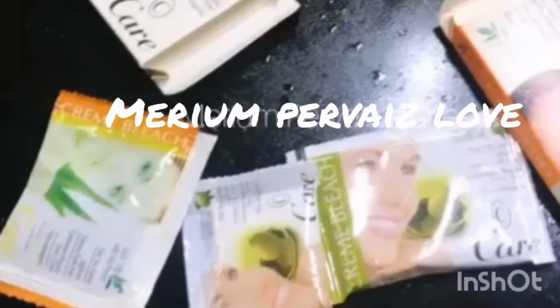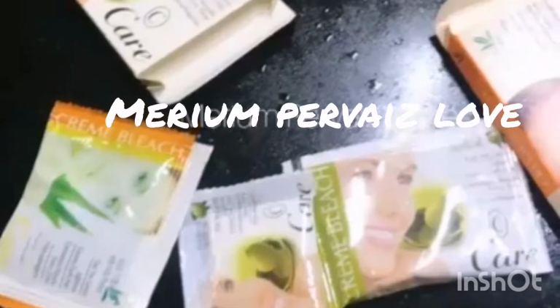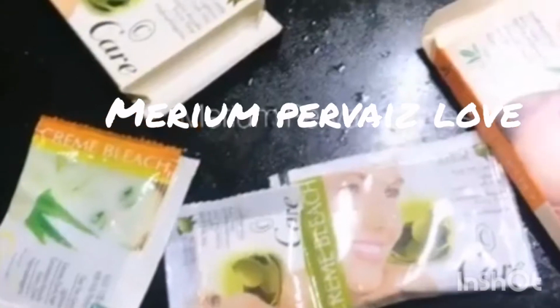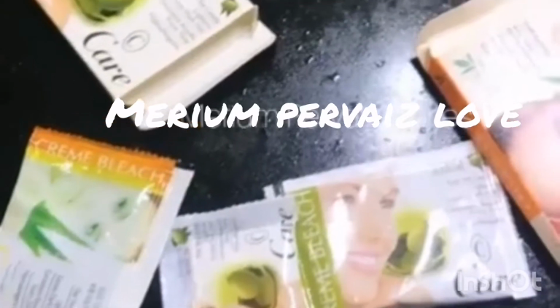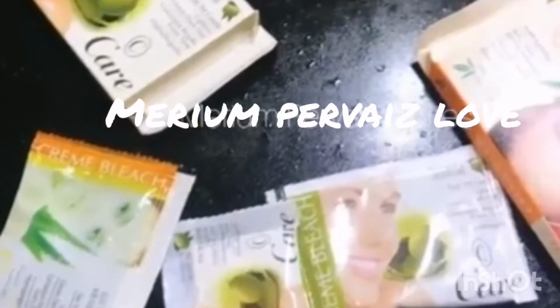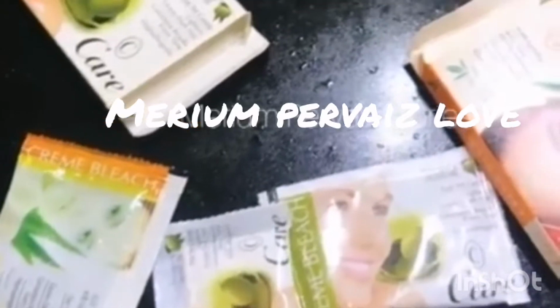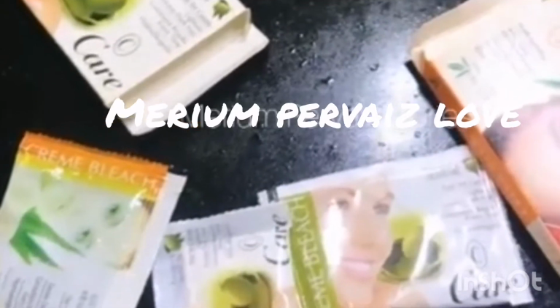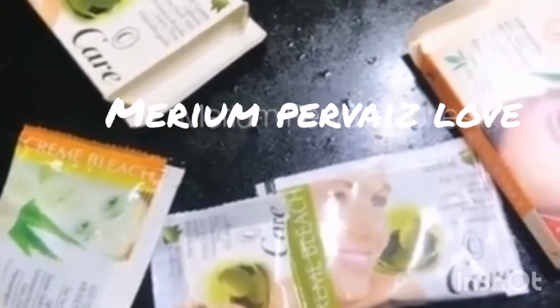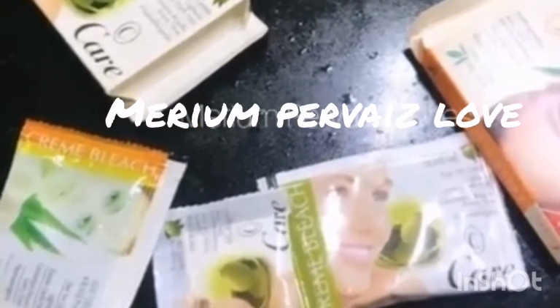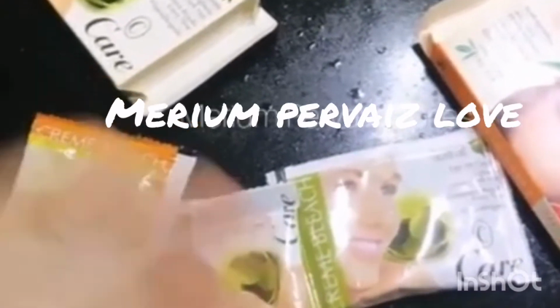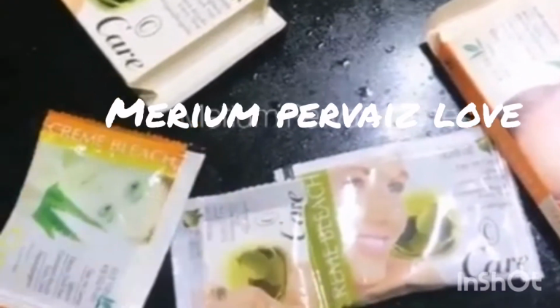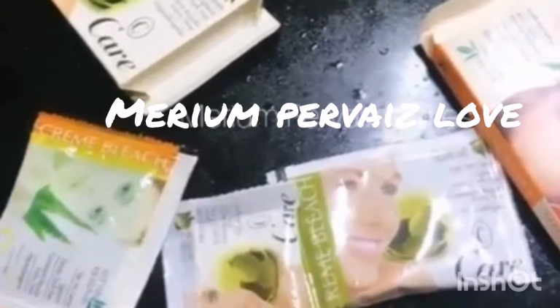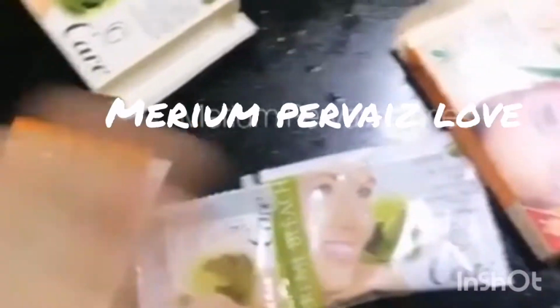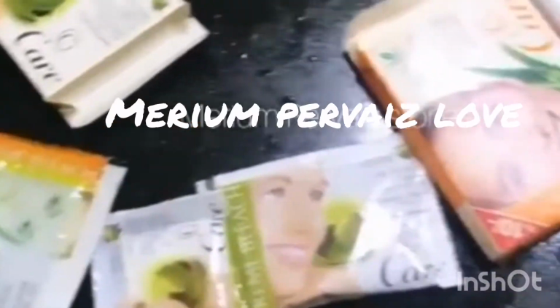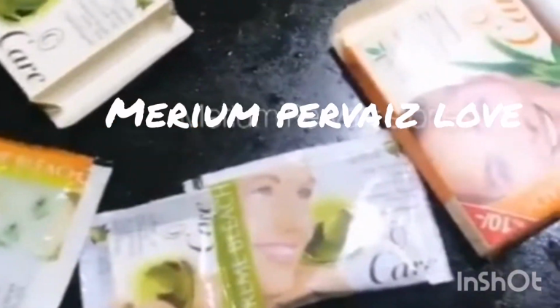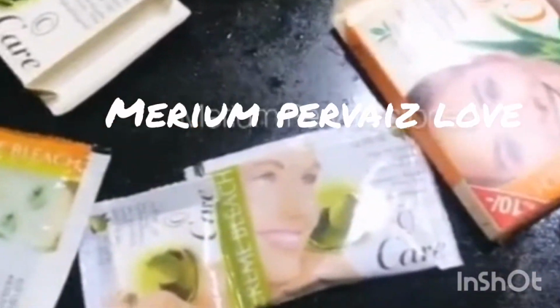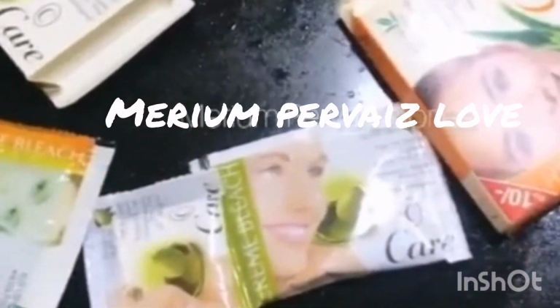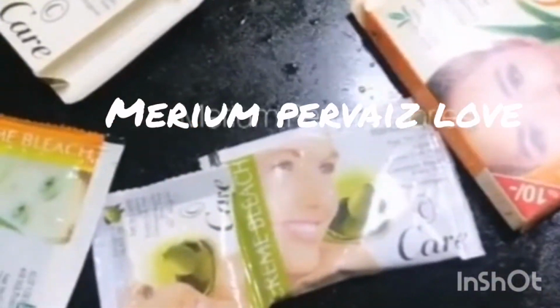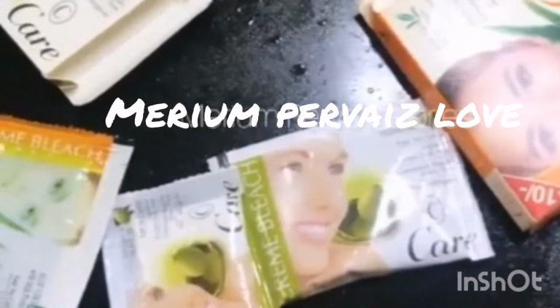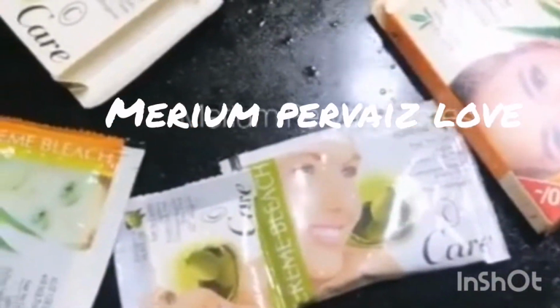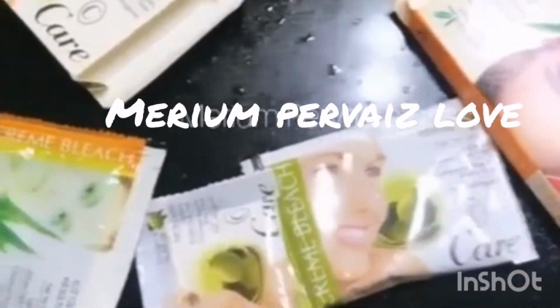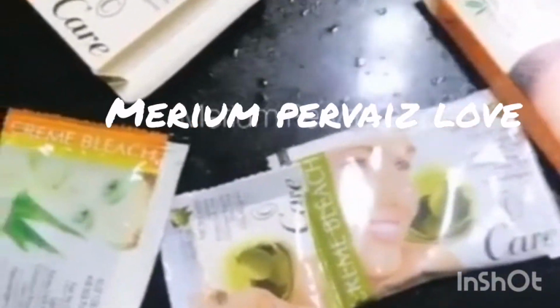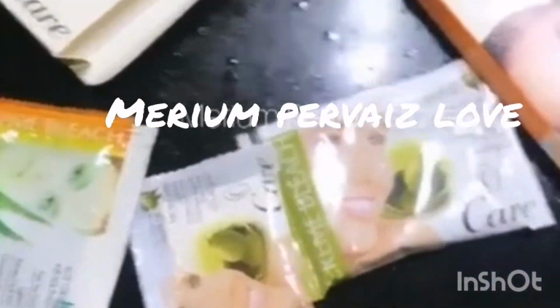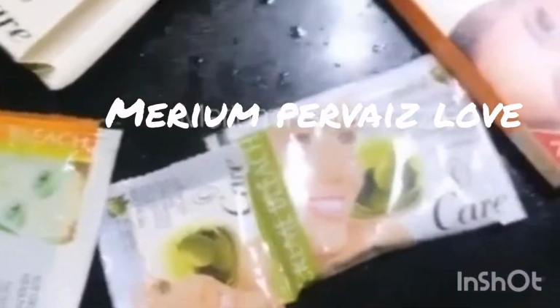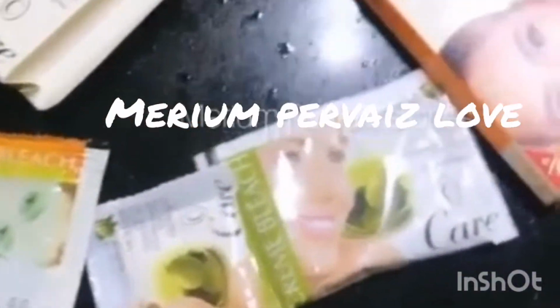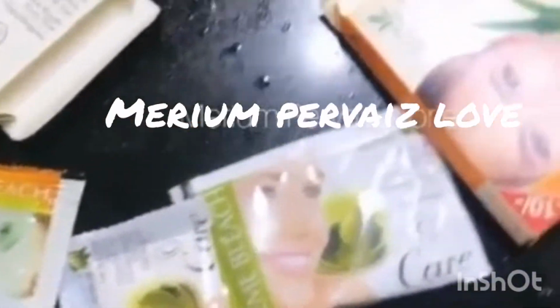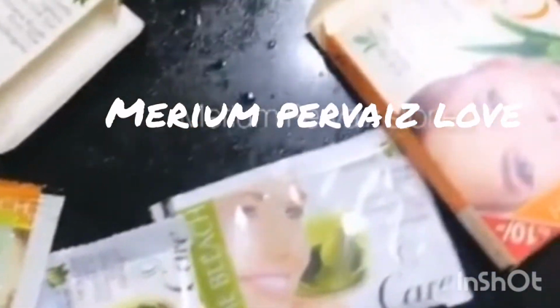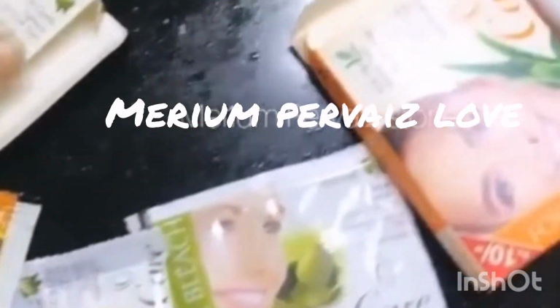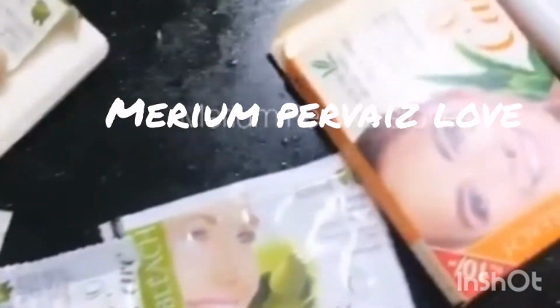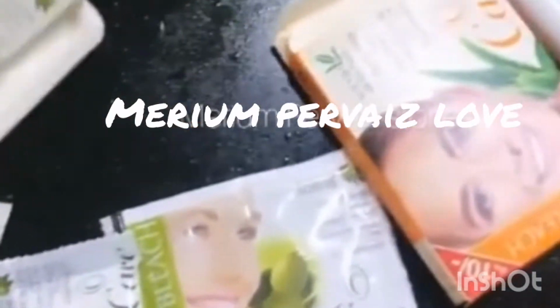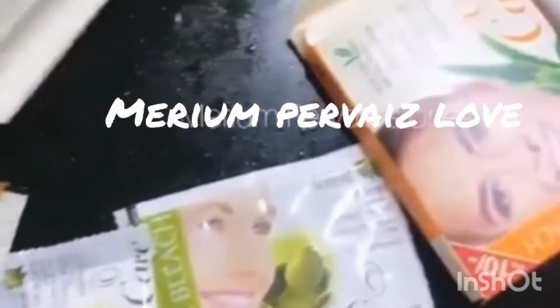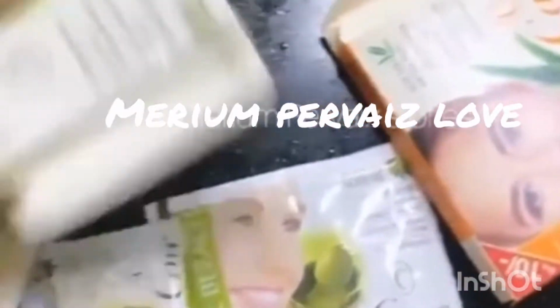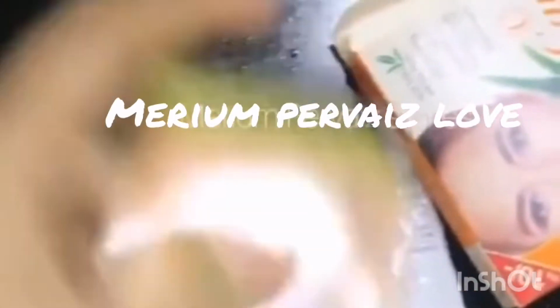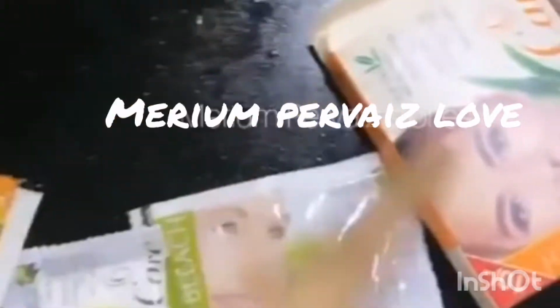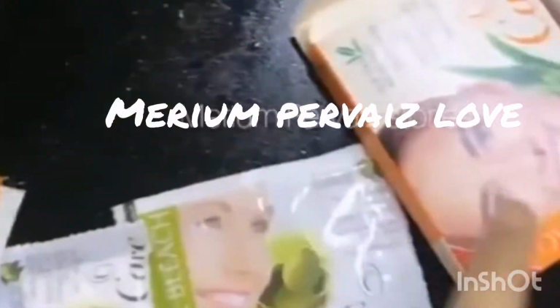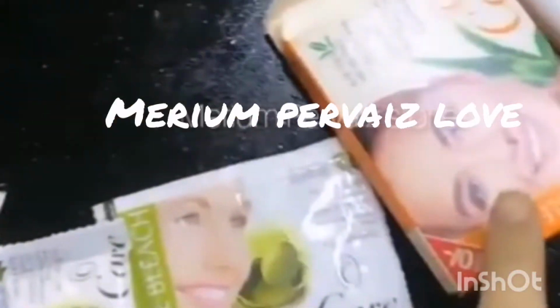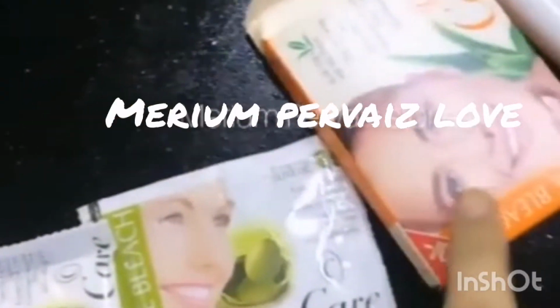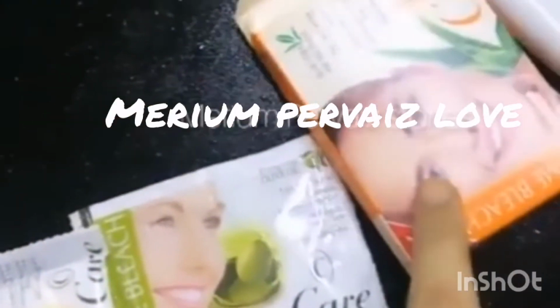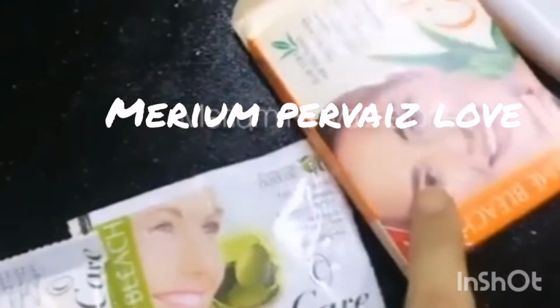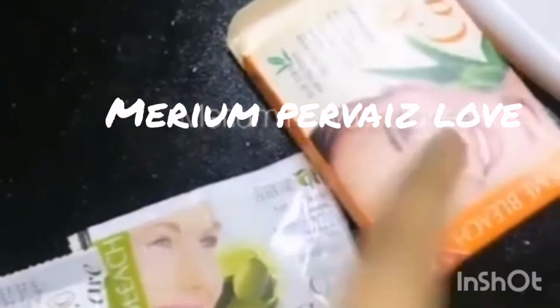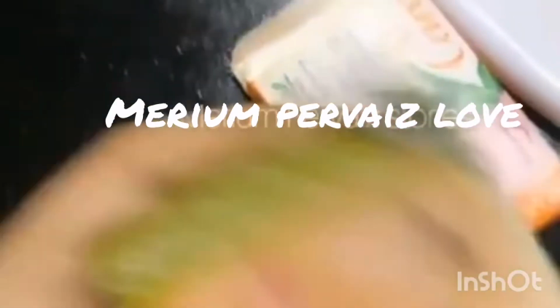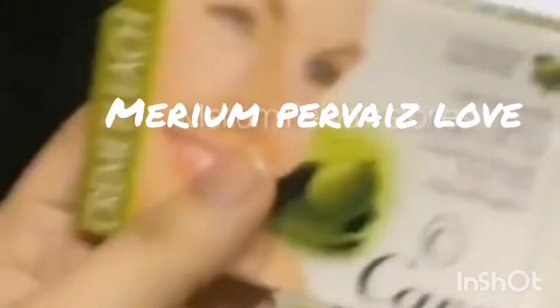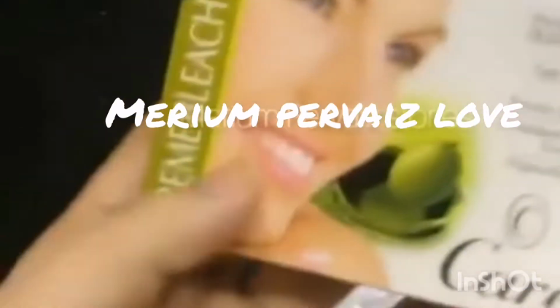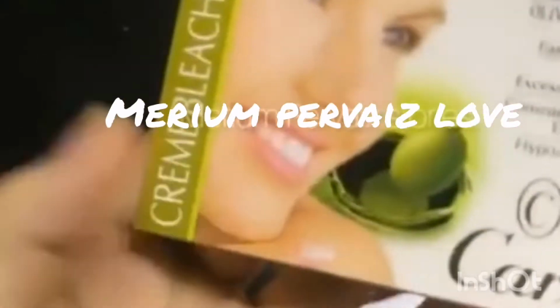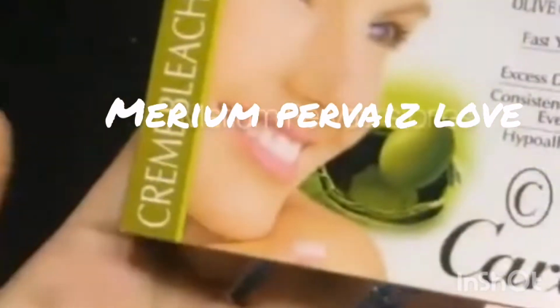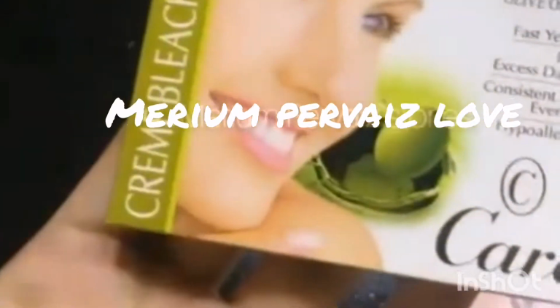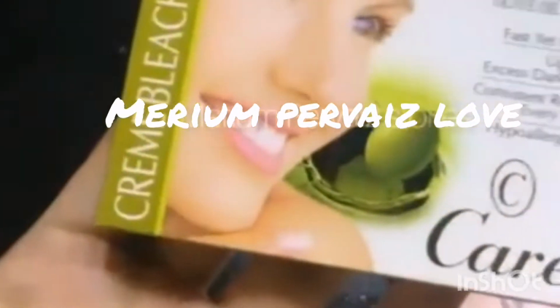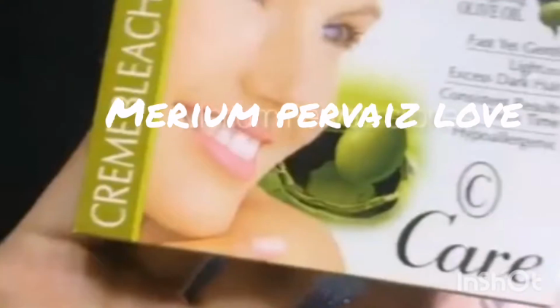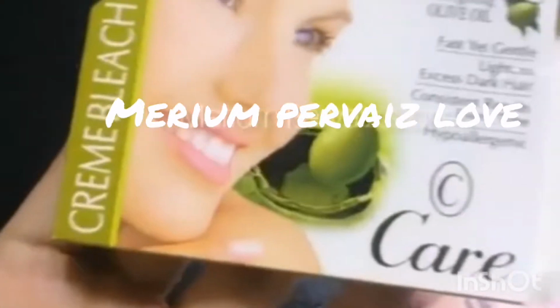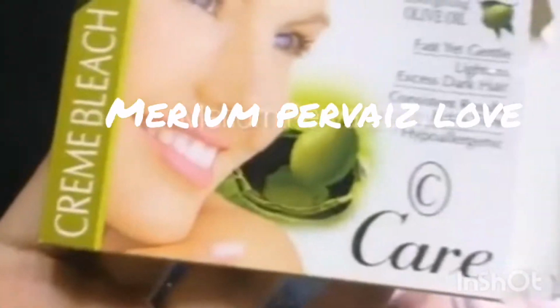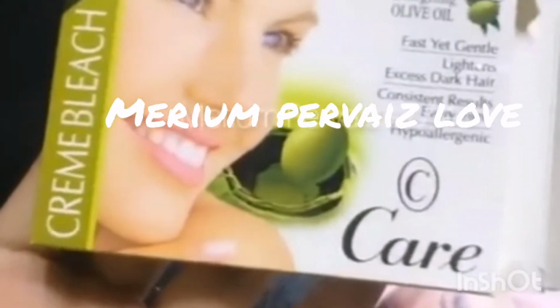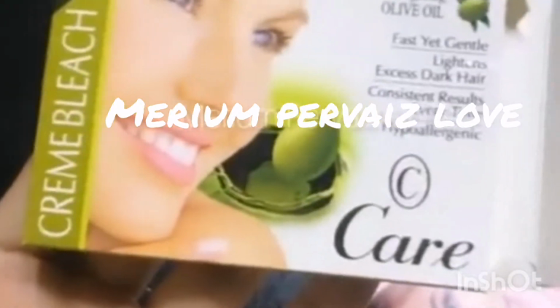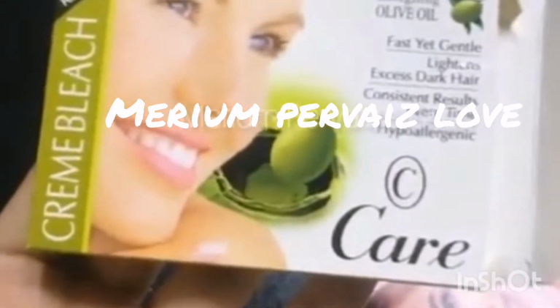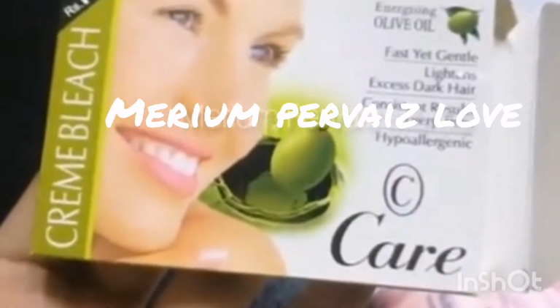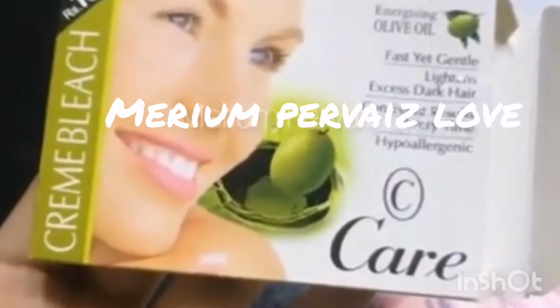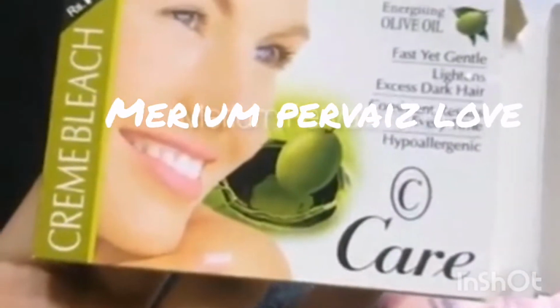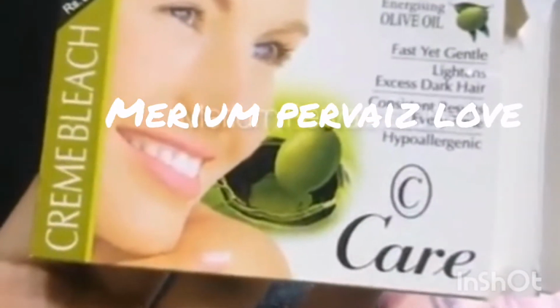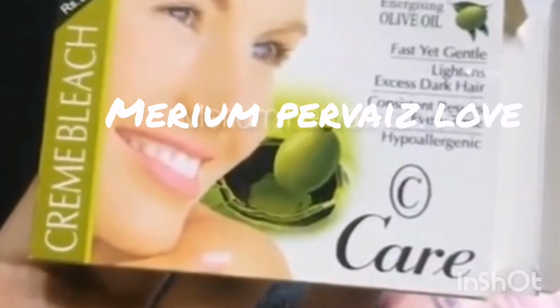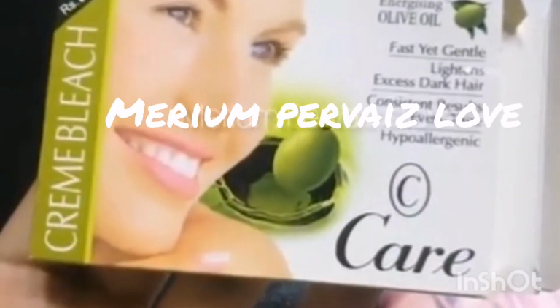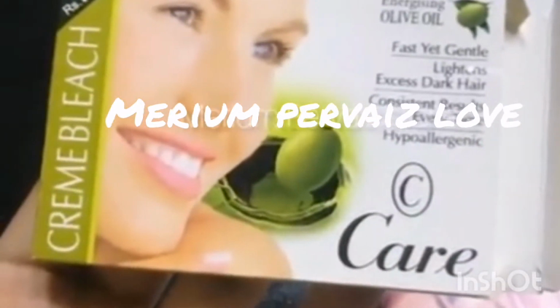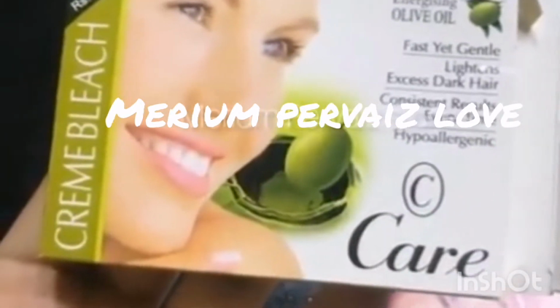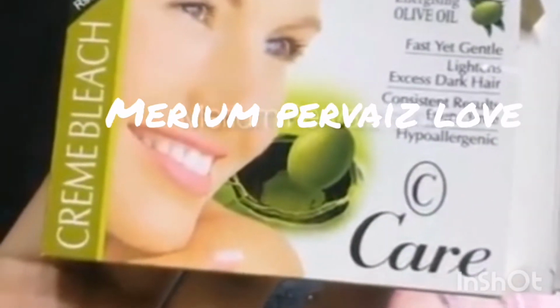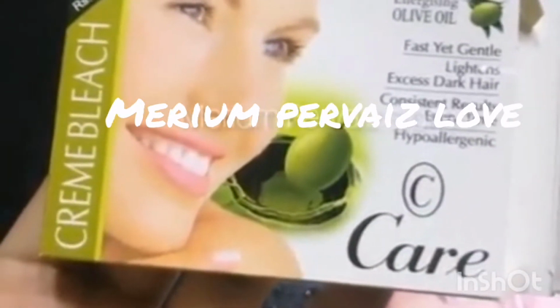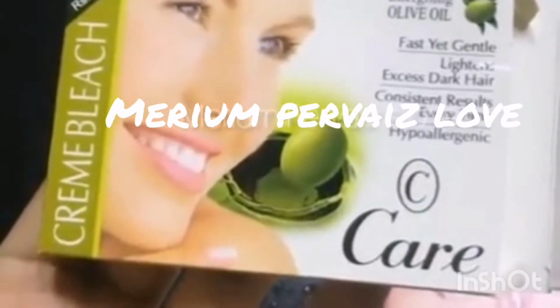I had to do the bleach yesterday, so I didn't get both of them. I took one of them. You can use any bleach.